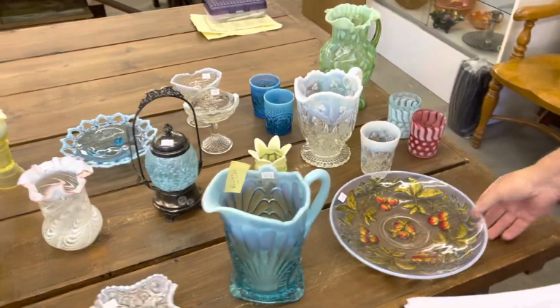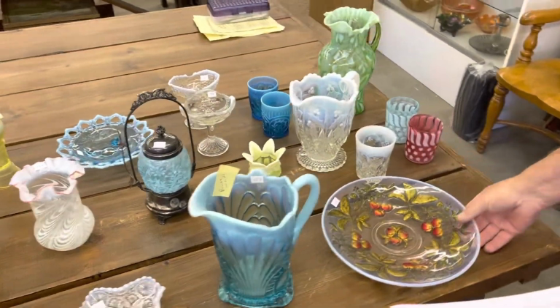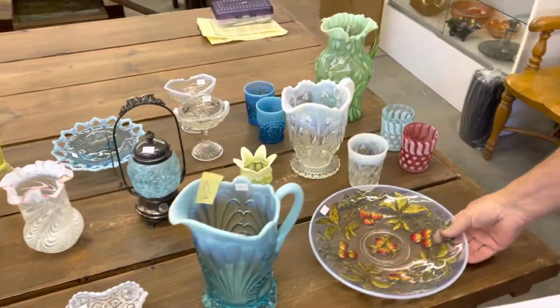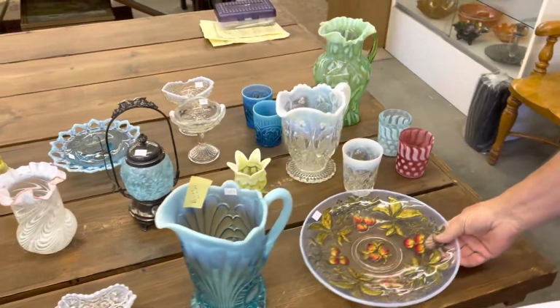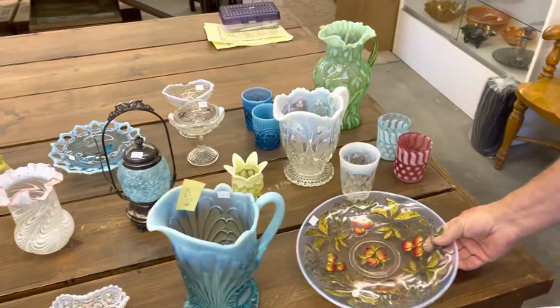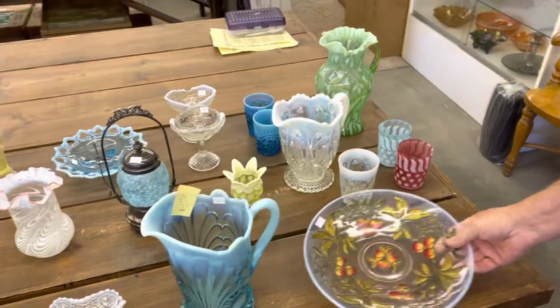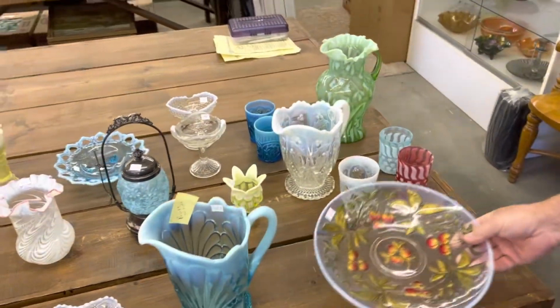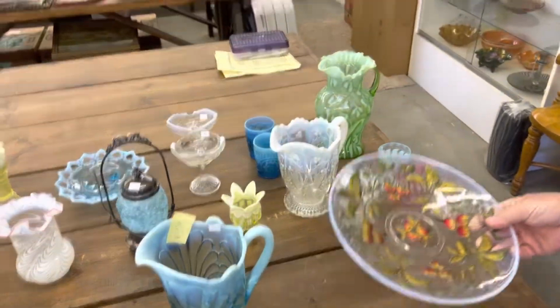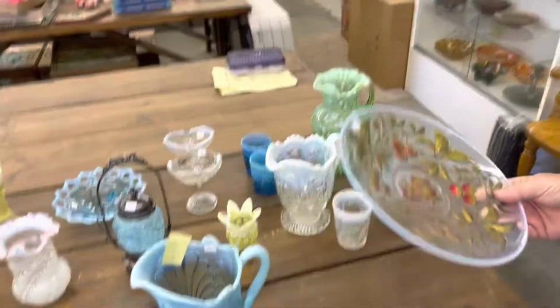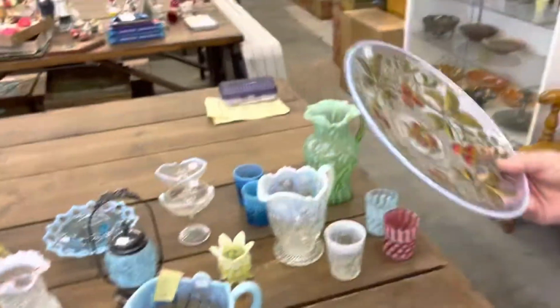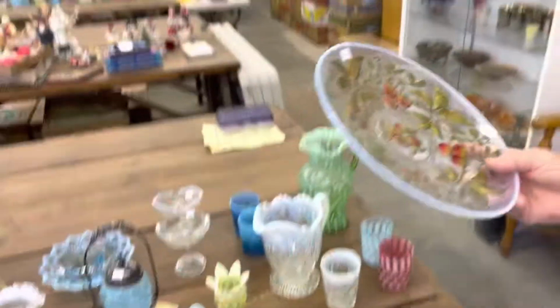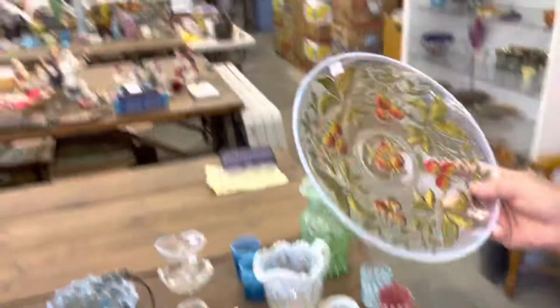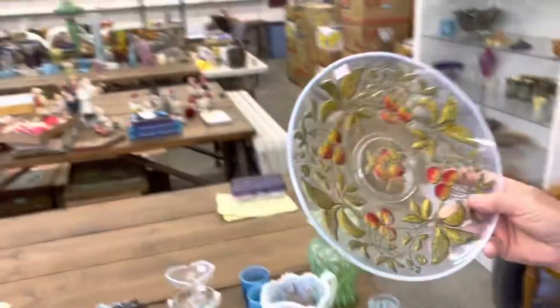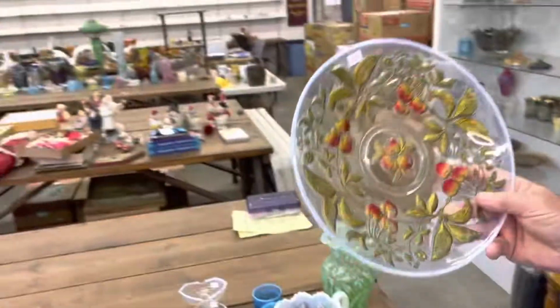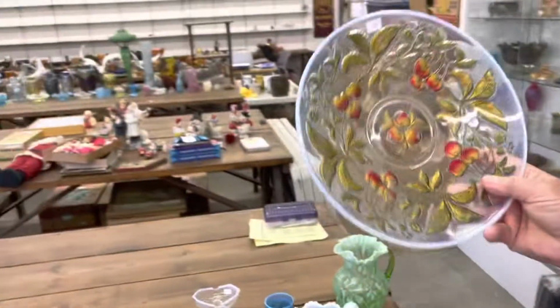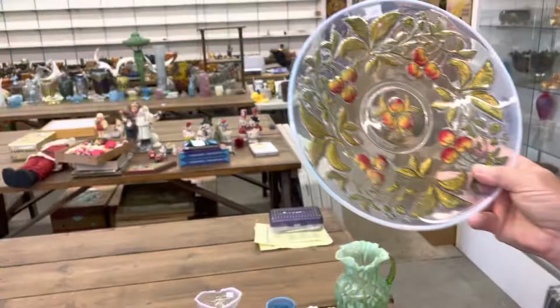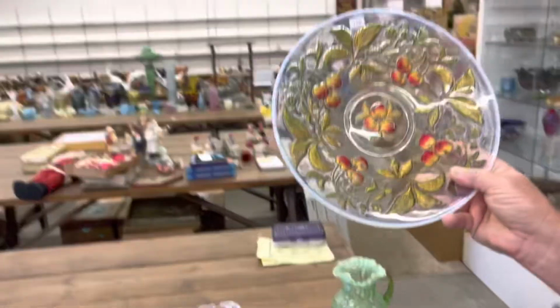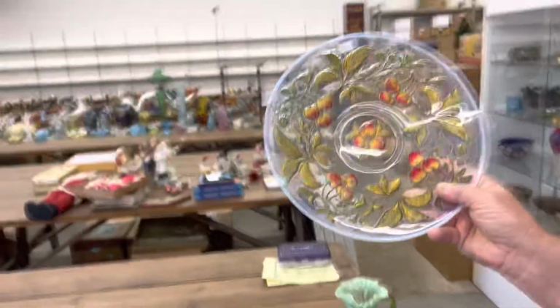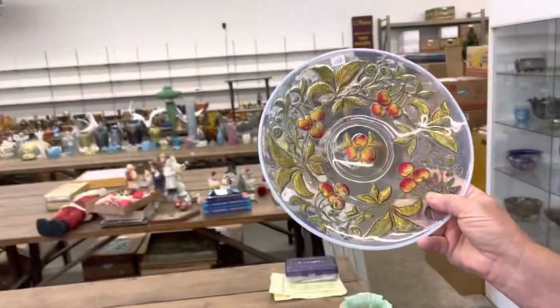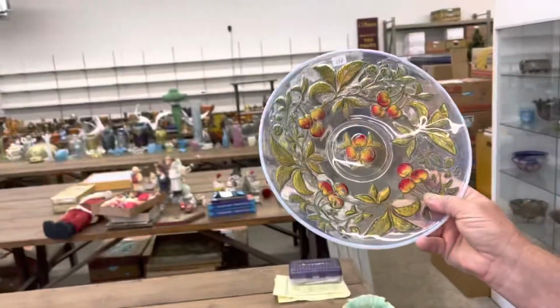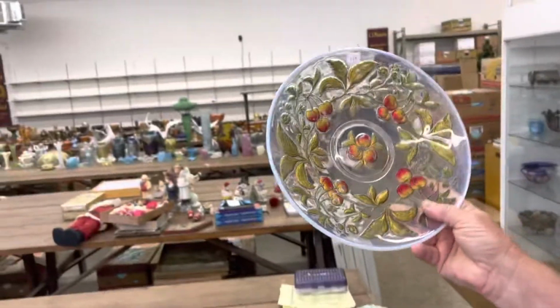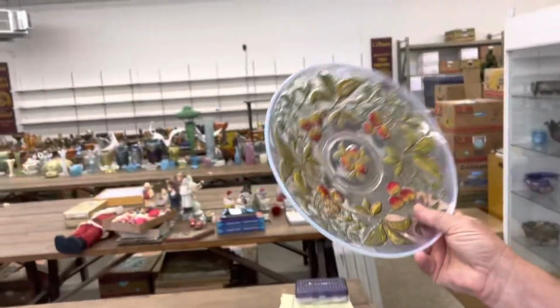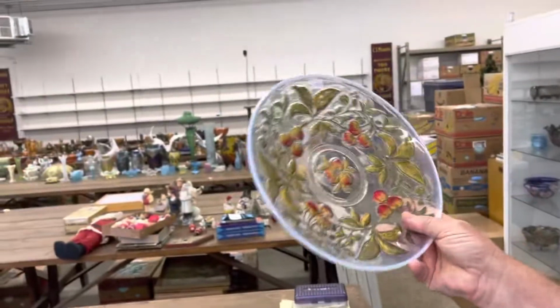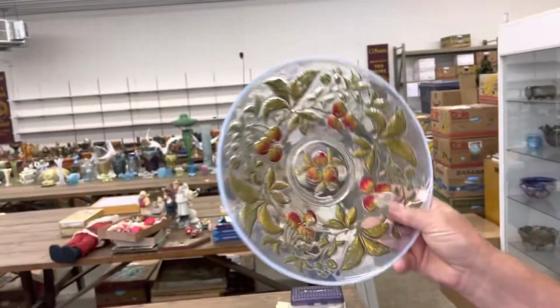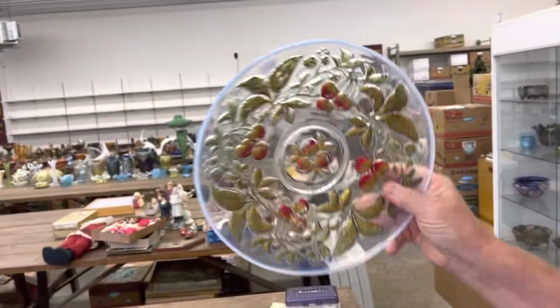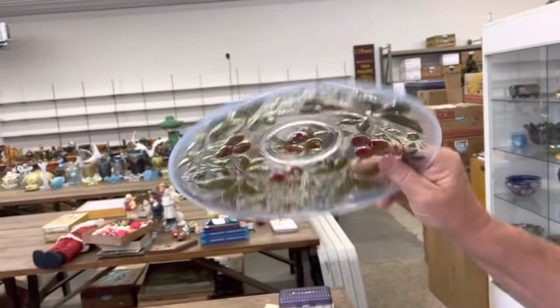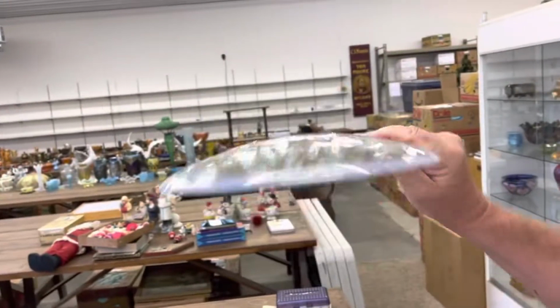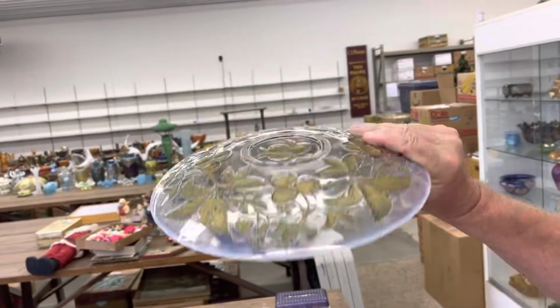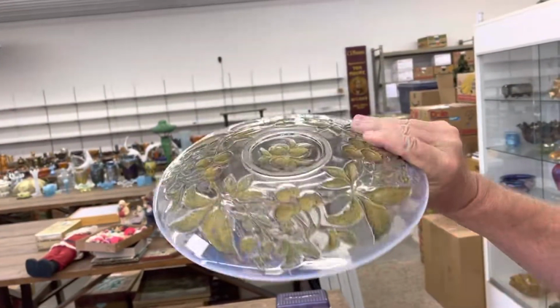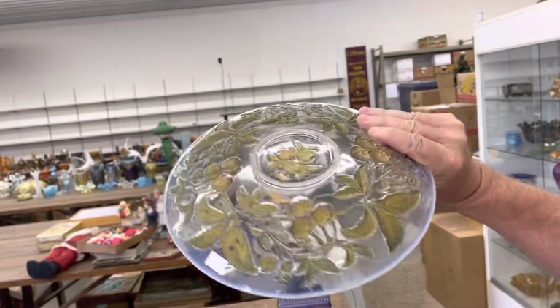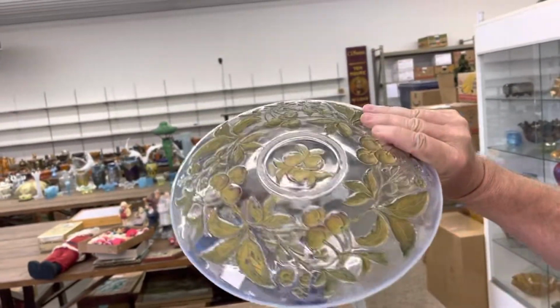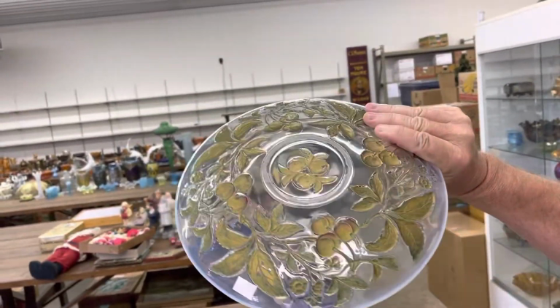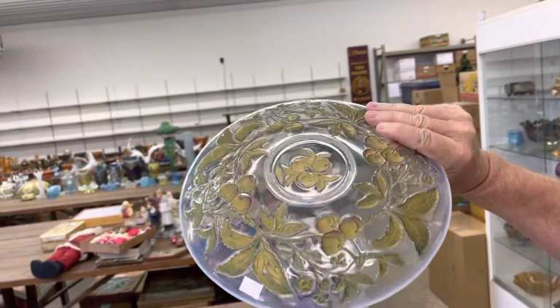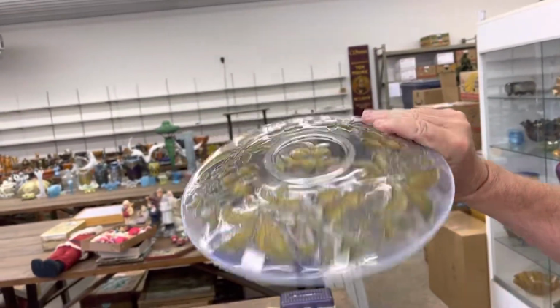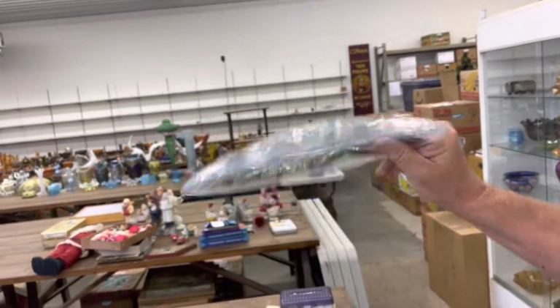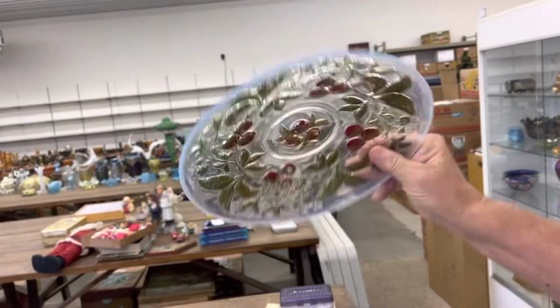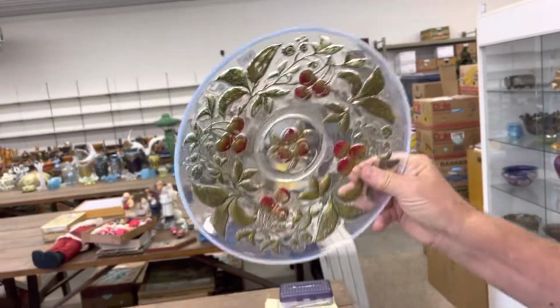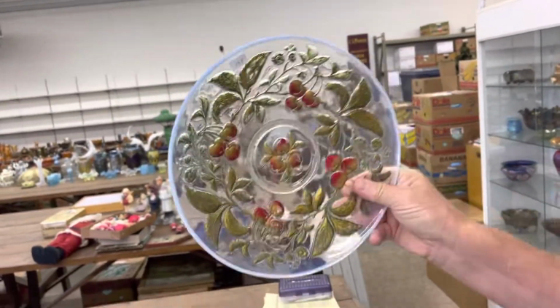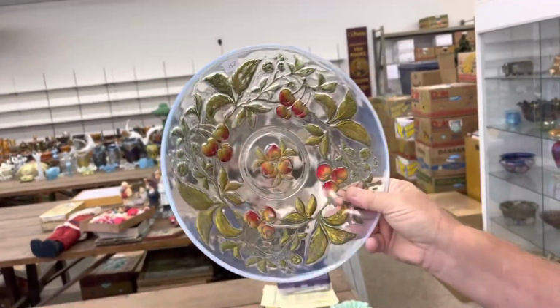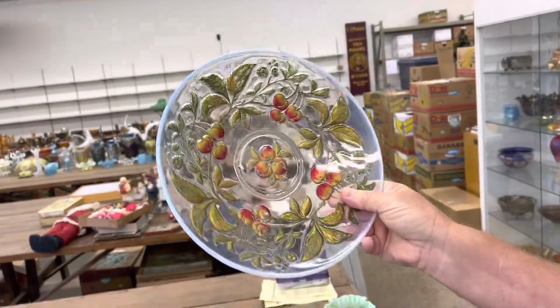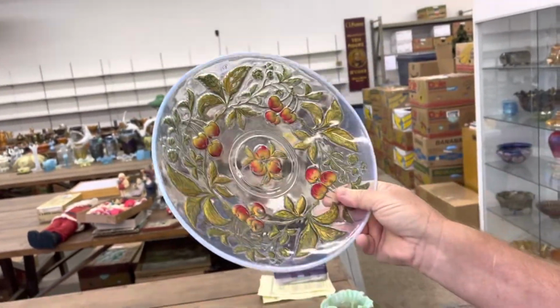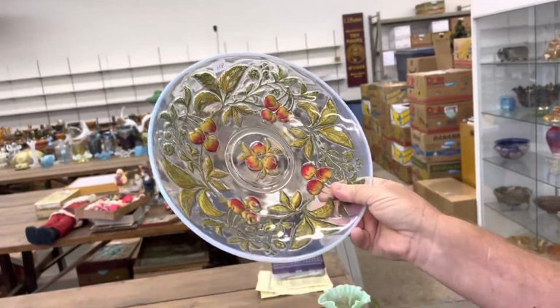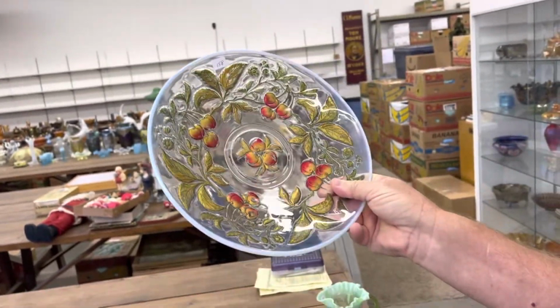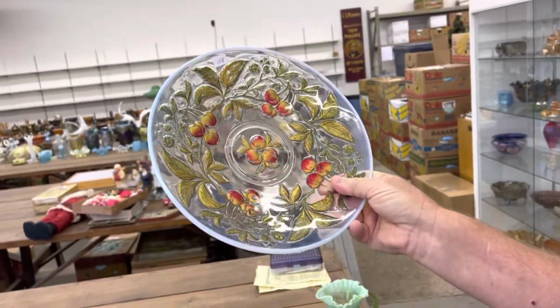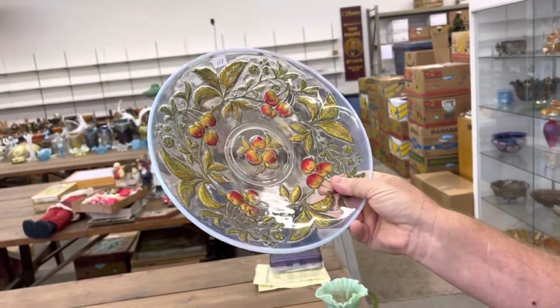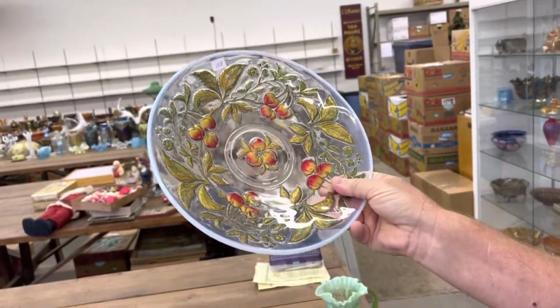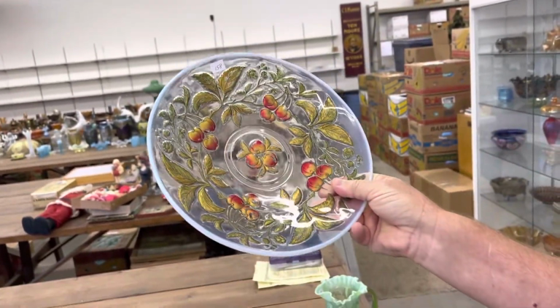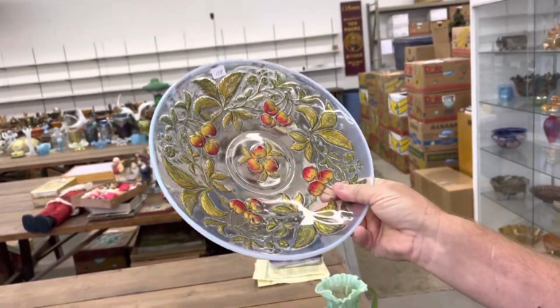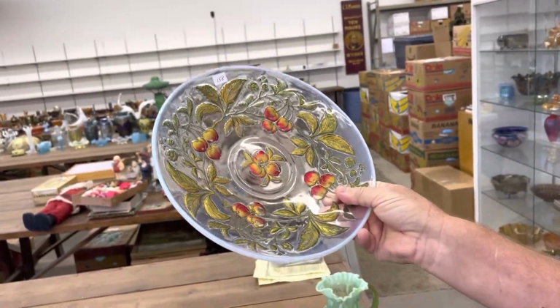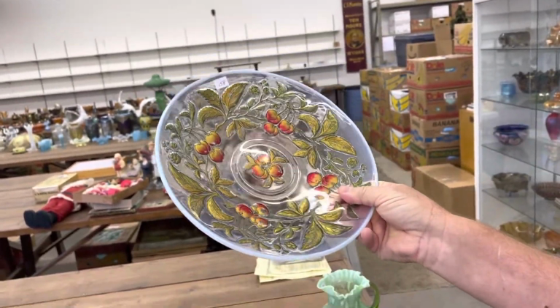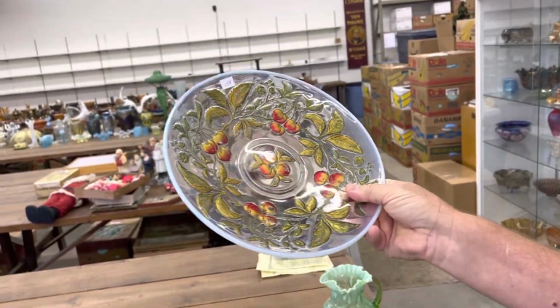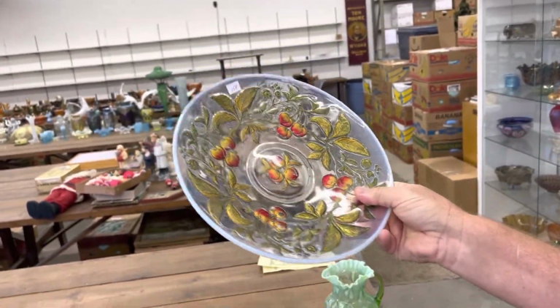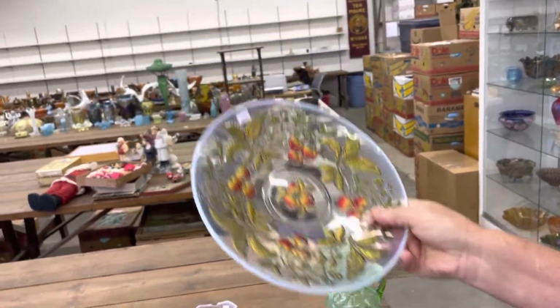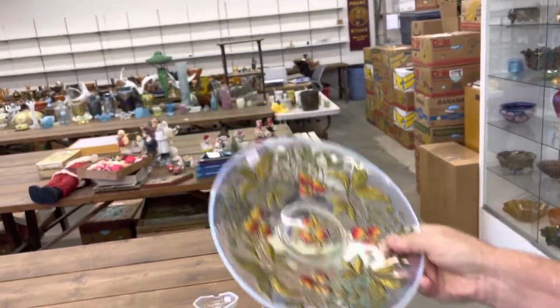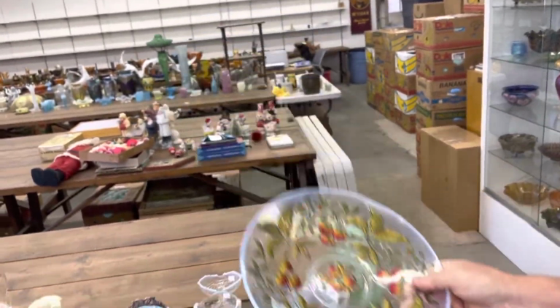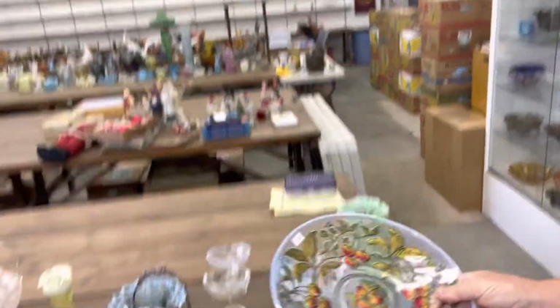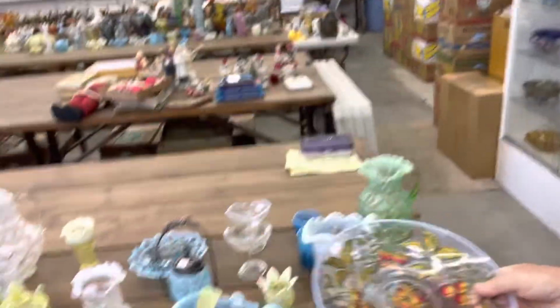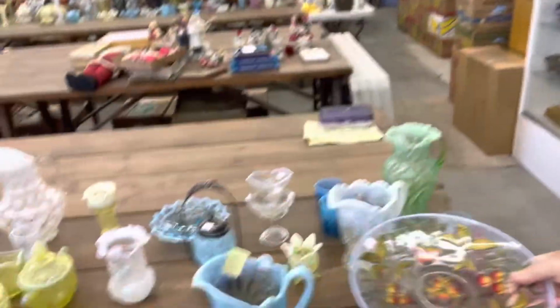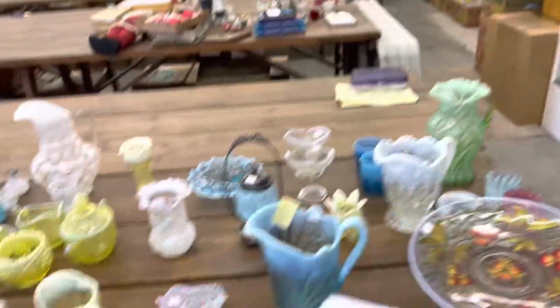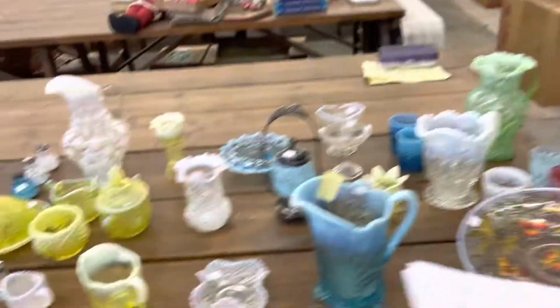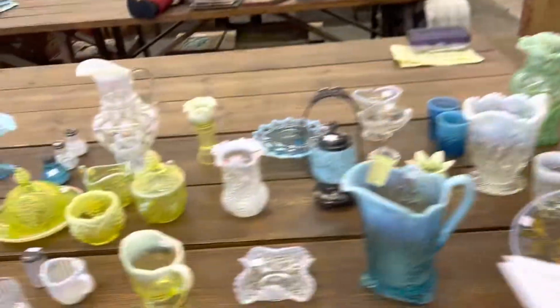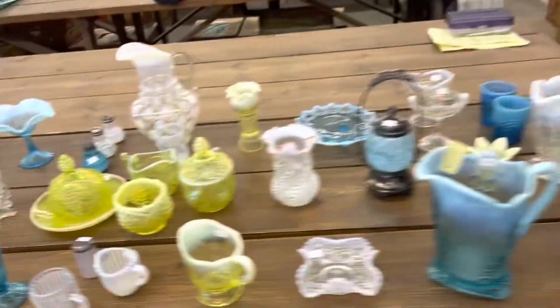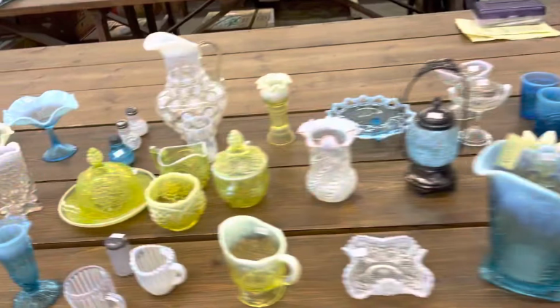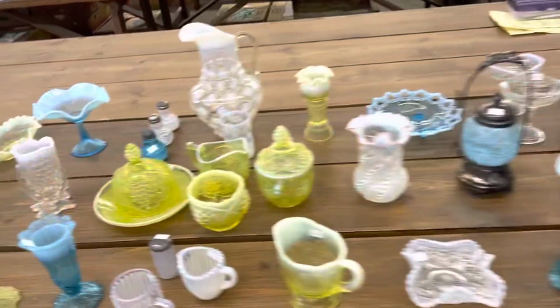Here's a Dugan Intaglio Cherries Big Chop Plate in White Opal with Goofus.